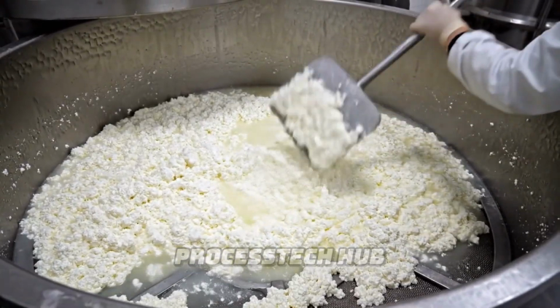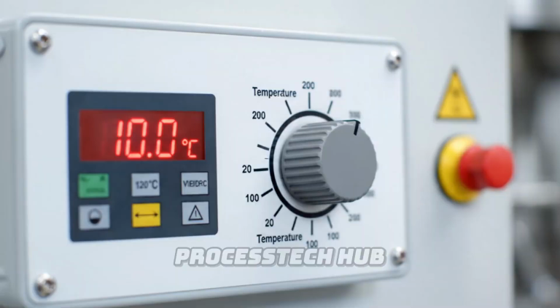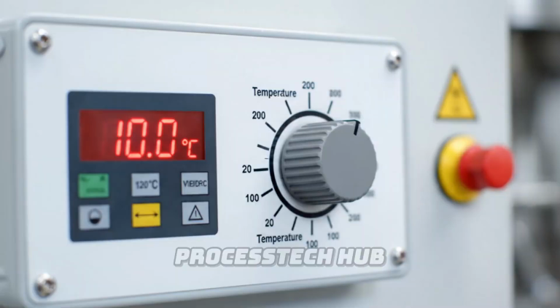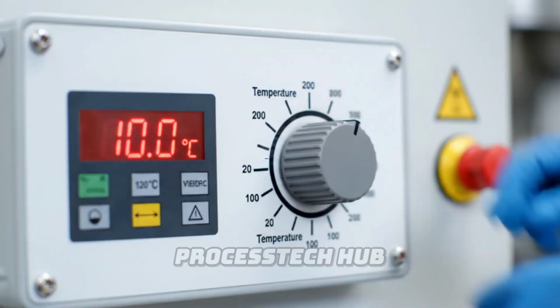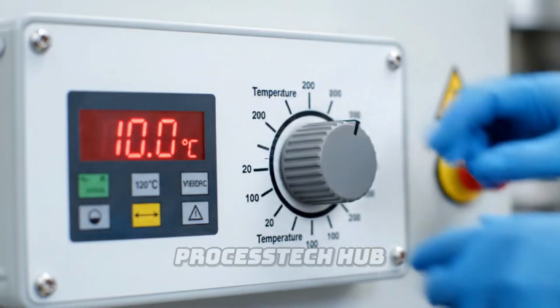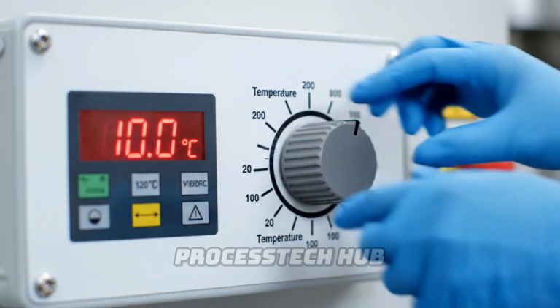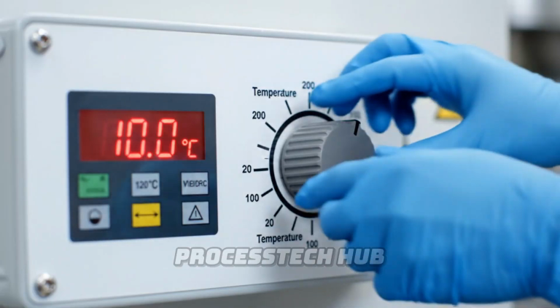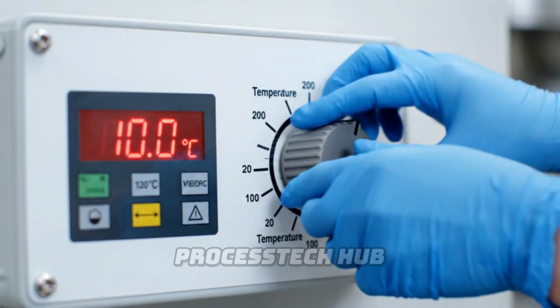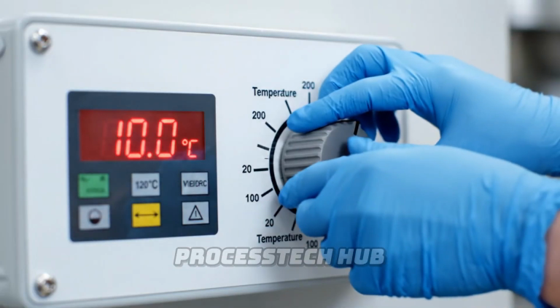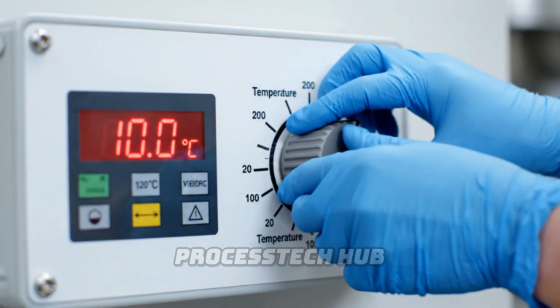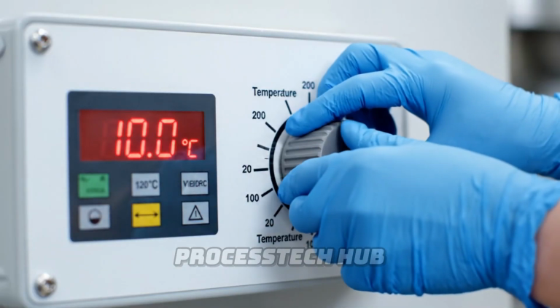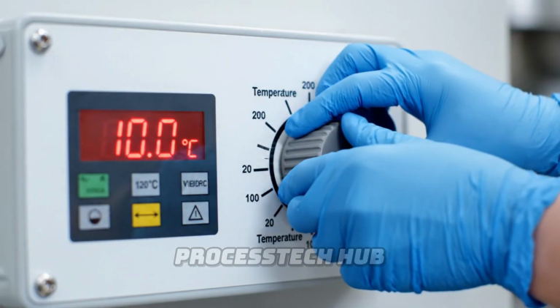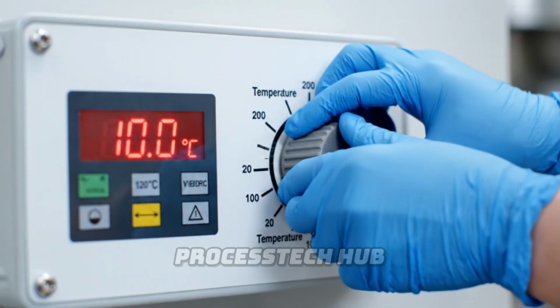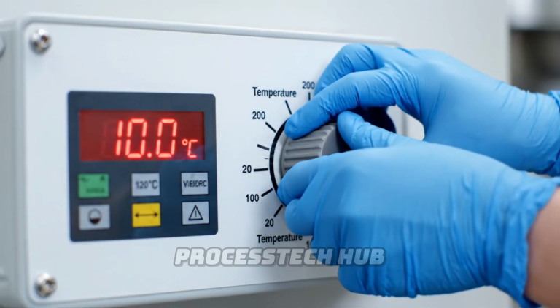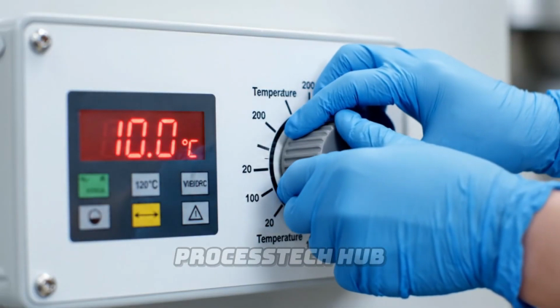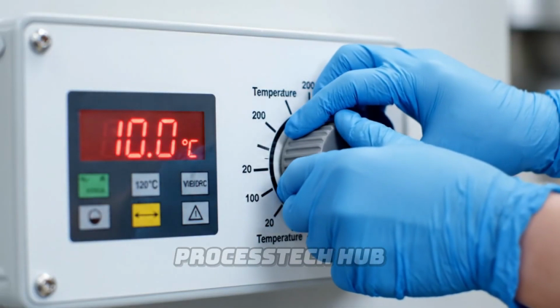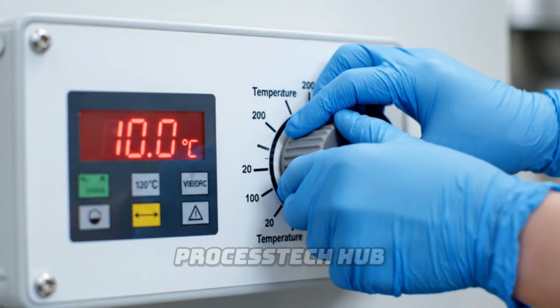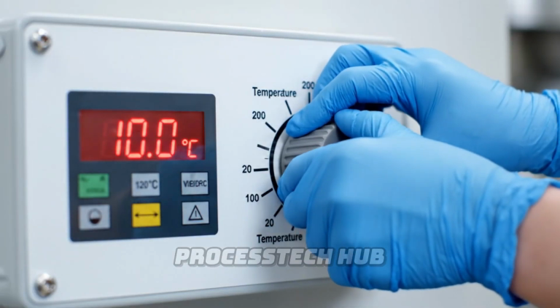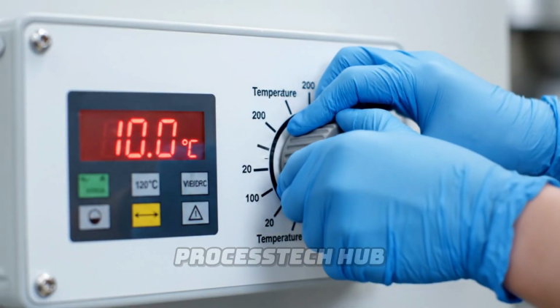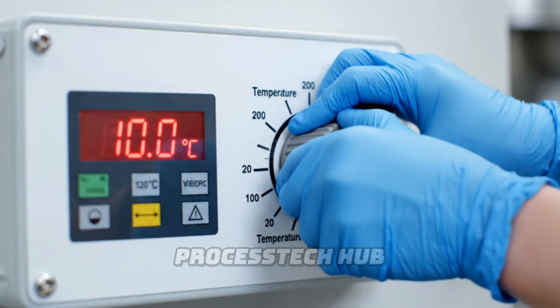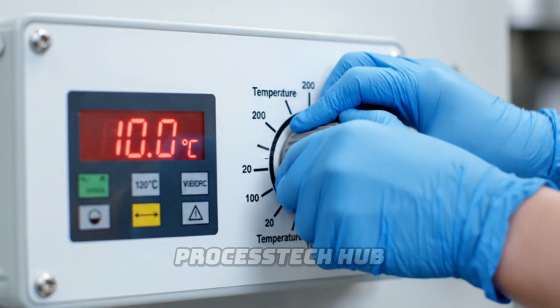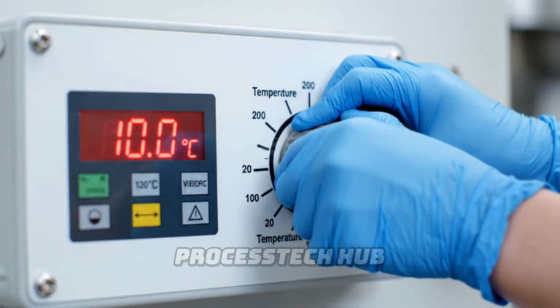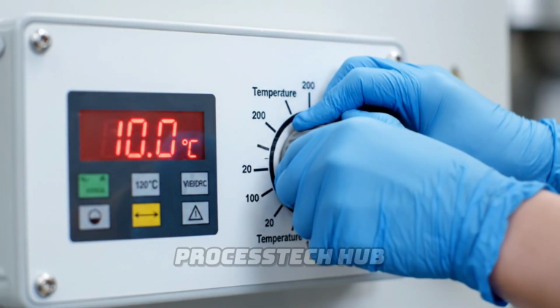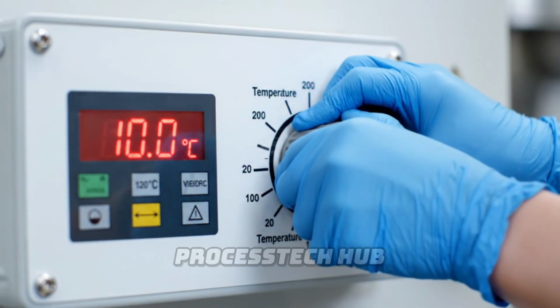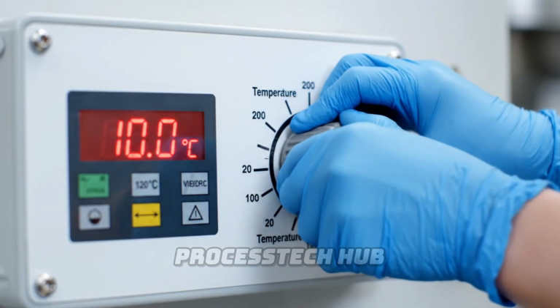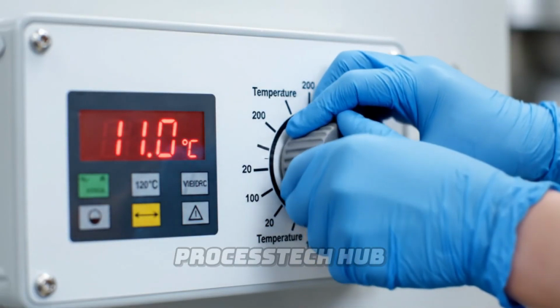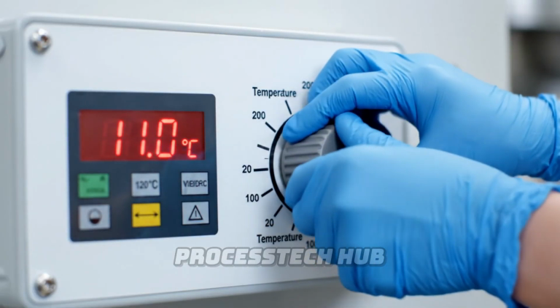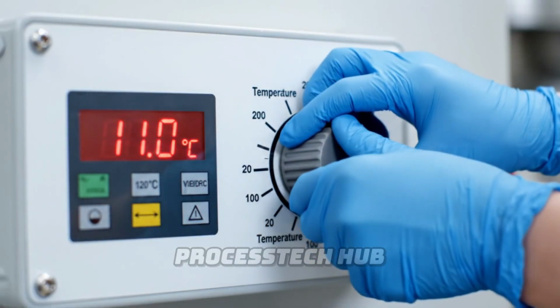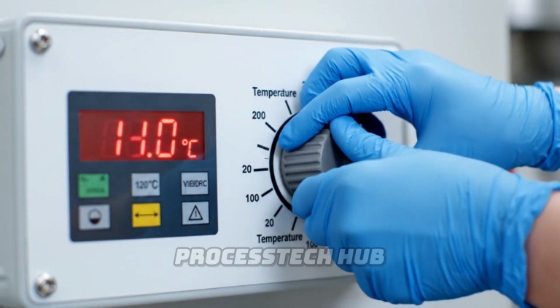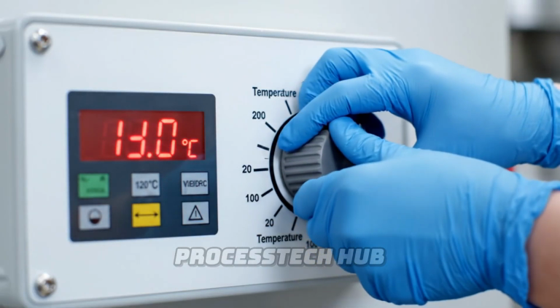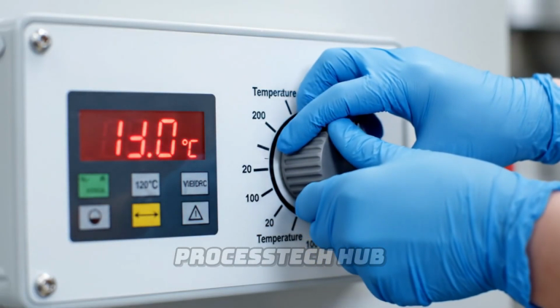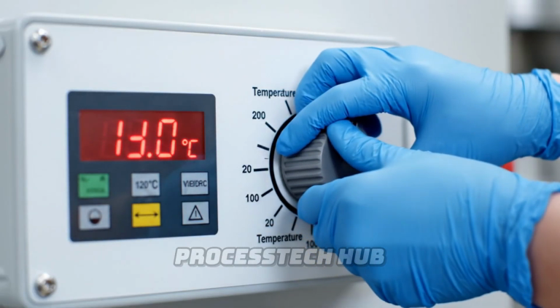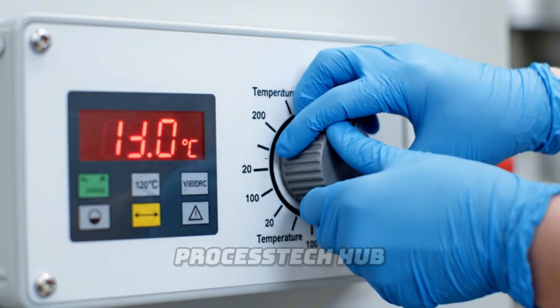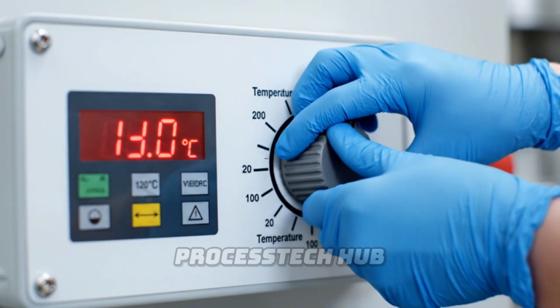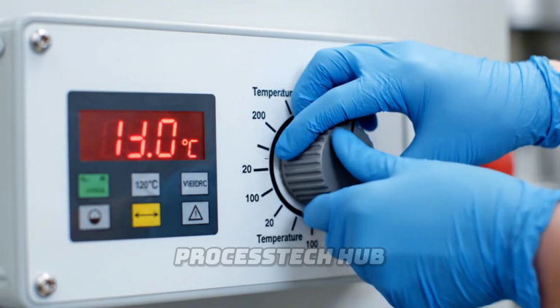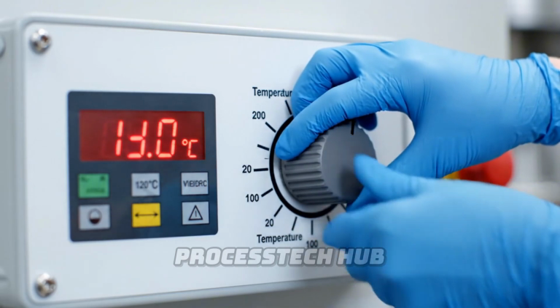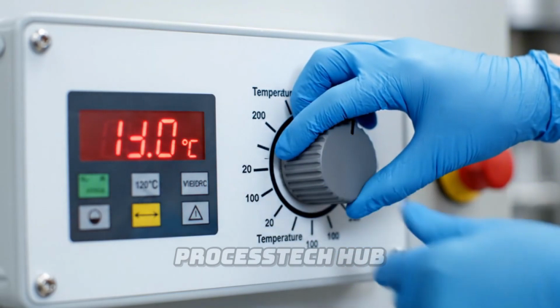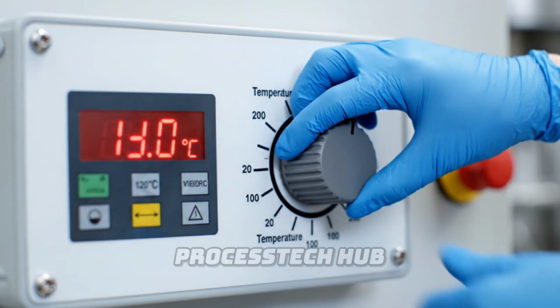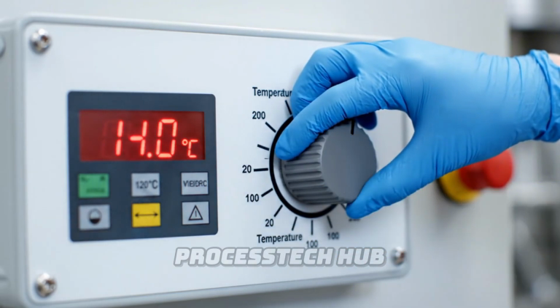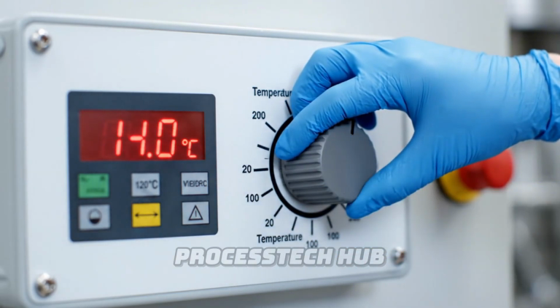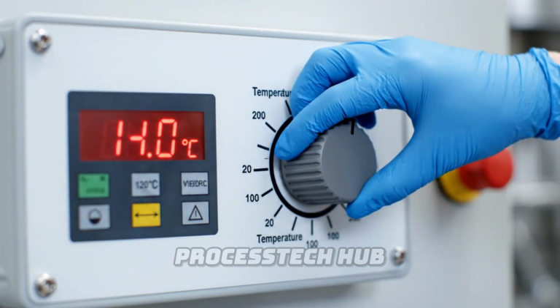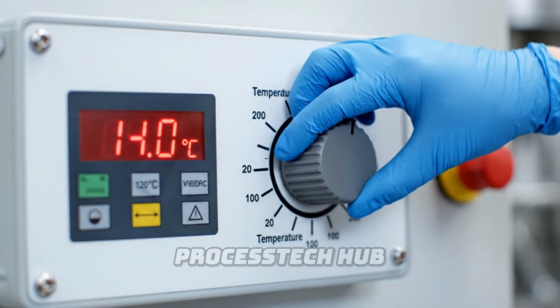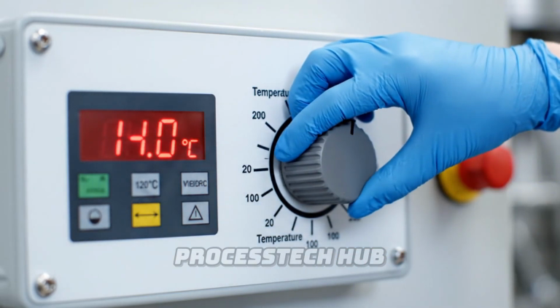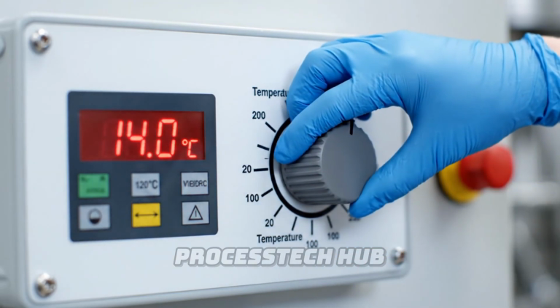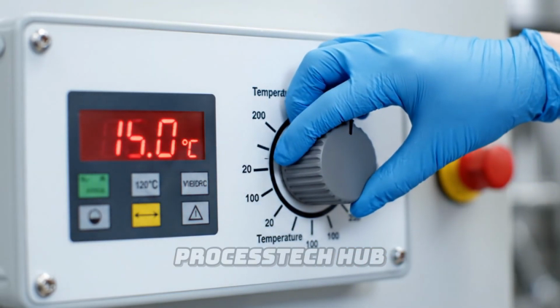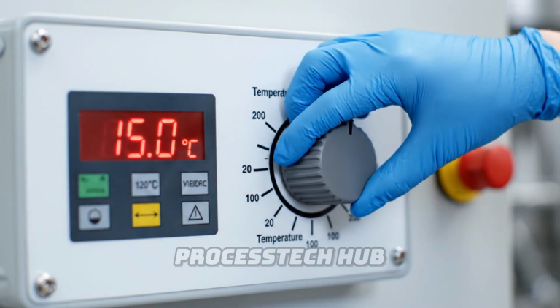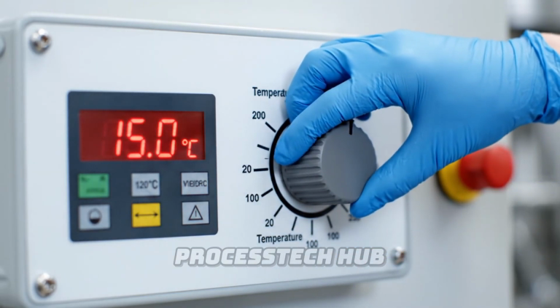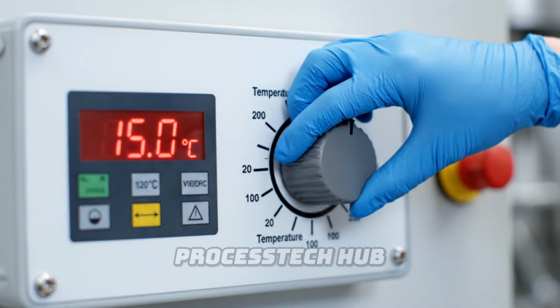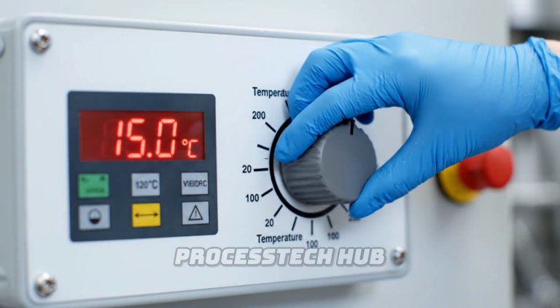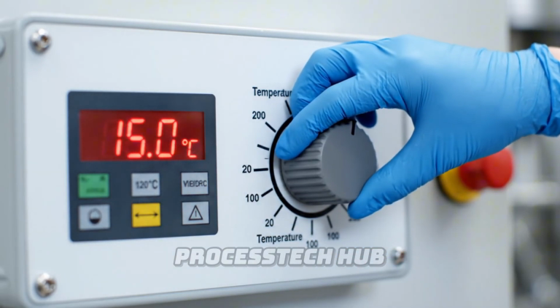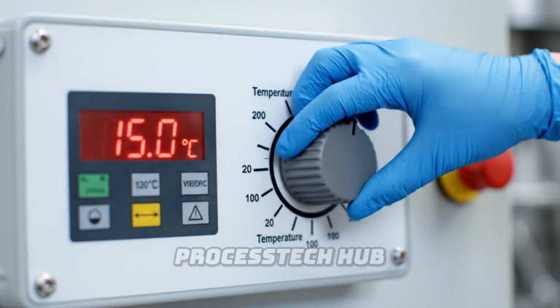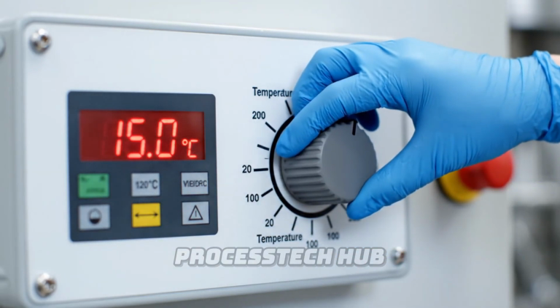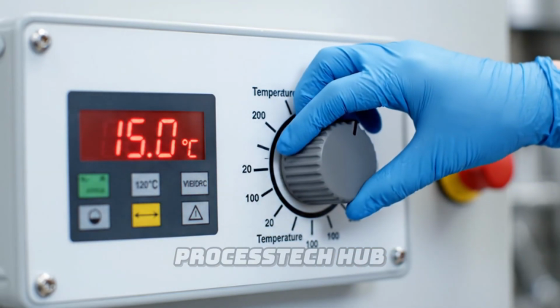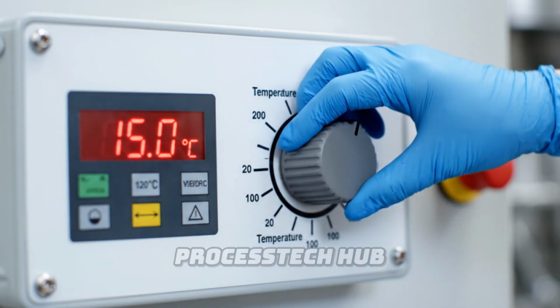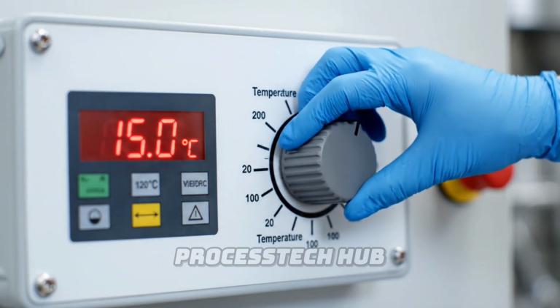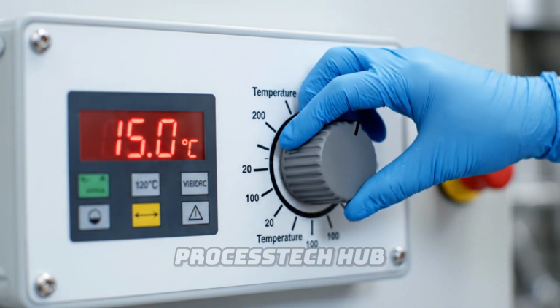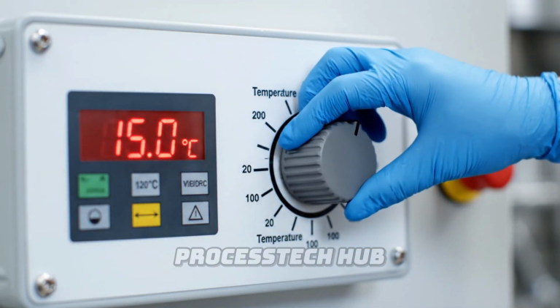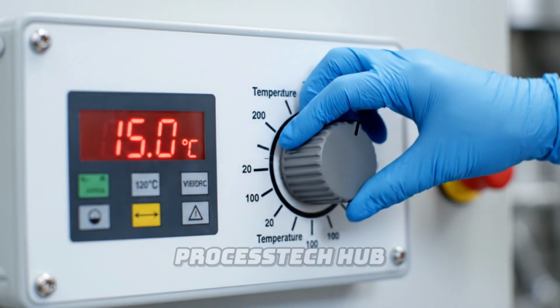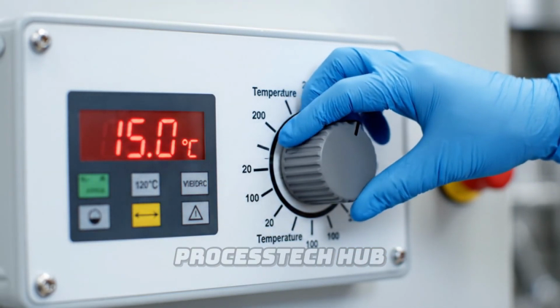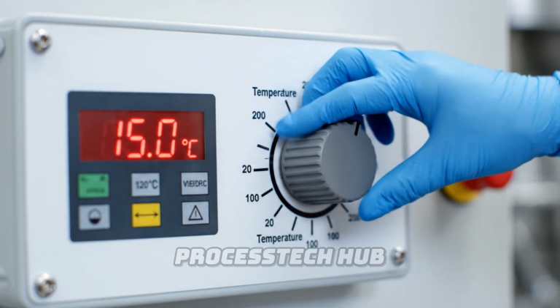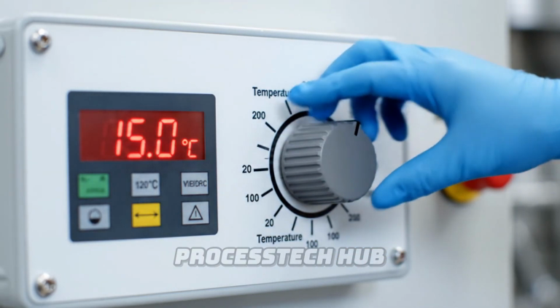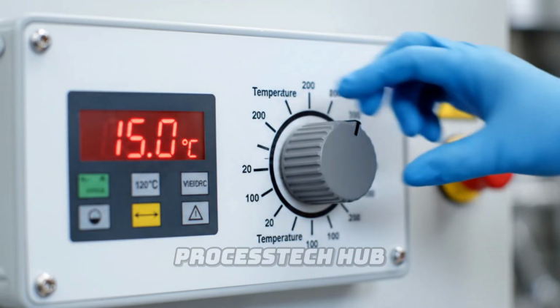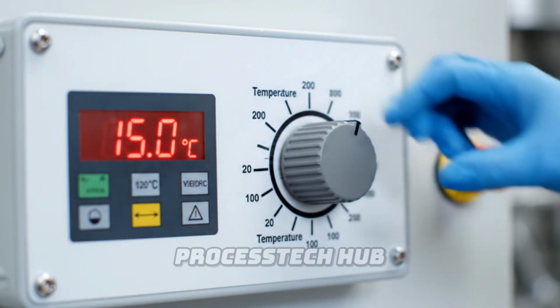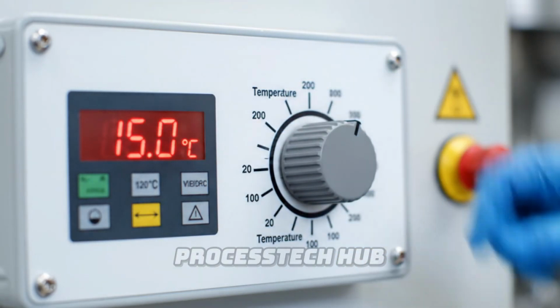The cheesemaker adjusts the temperature precisely, ensuring the milk is warmed from 10 to 15 degrees Celsius.